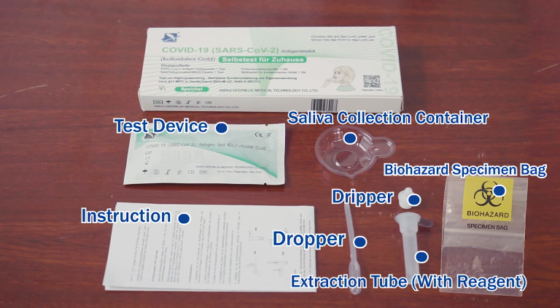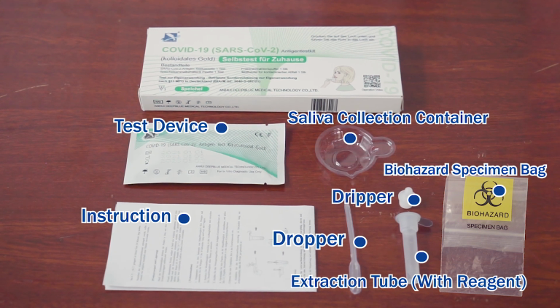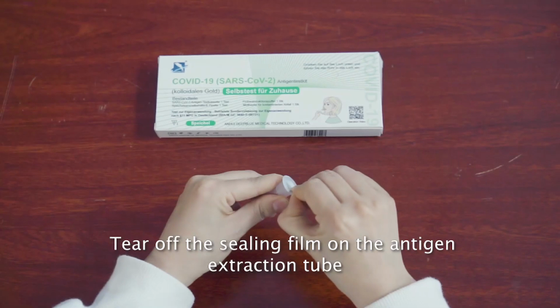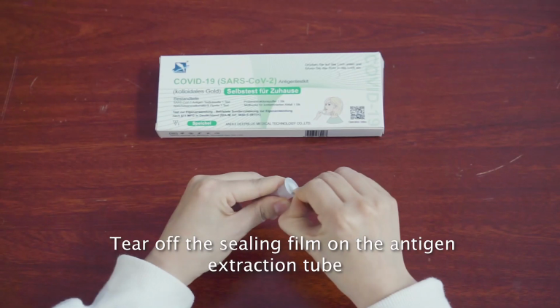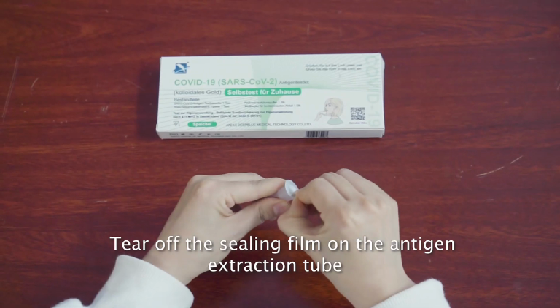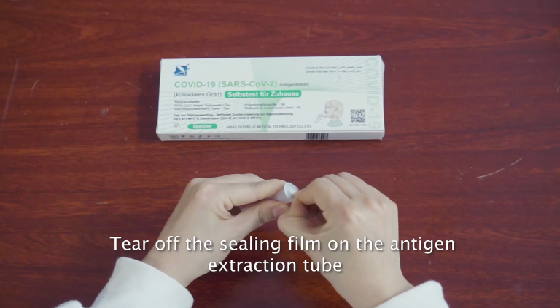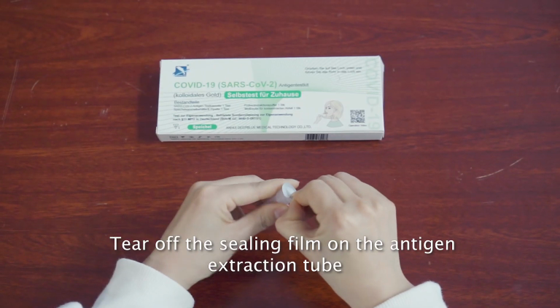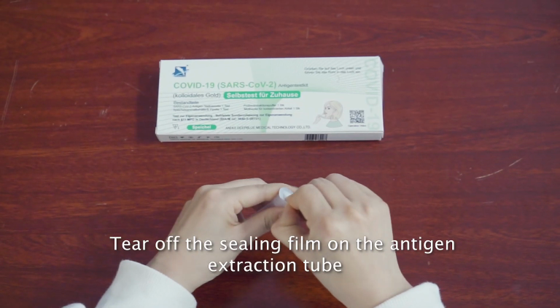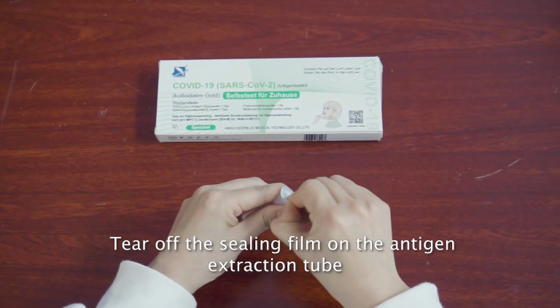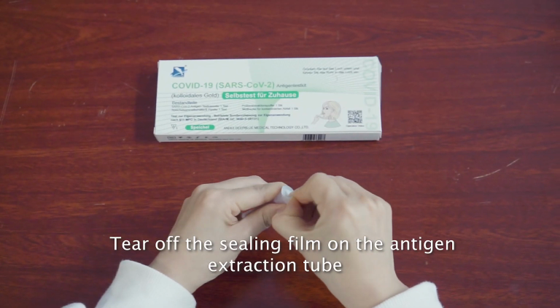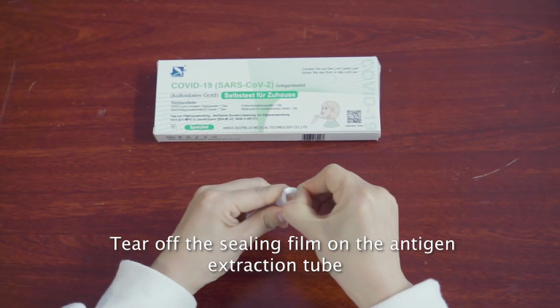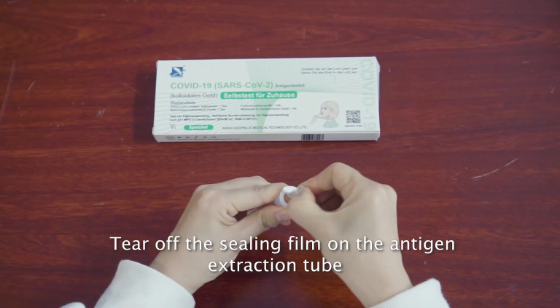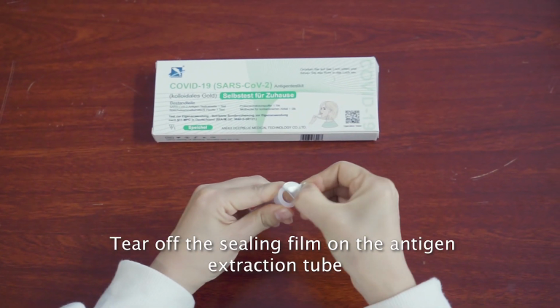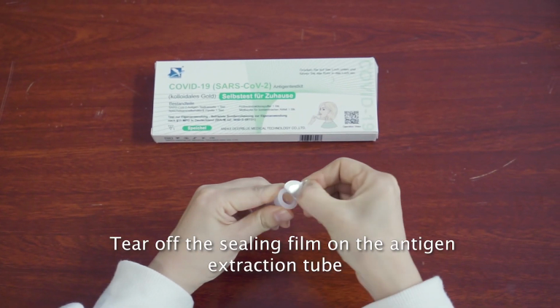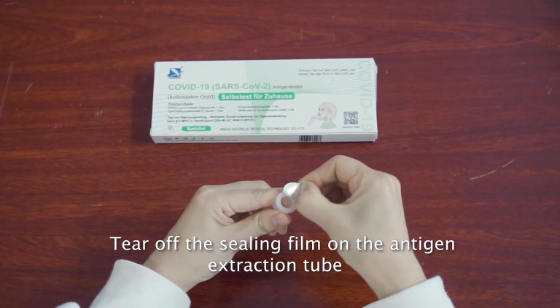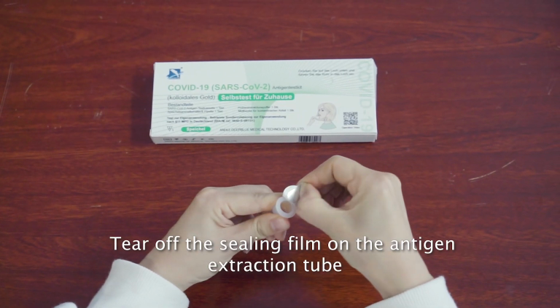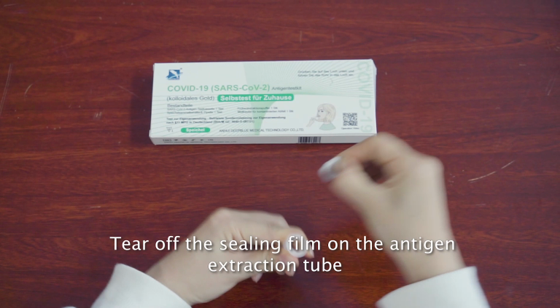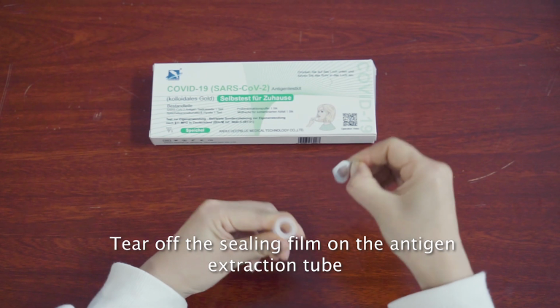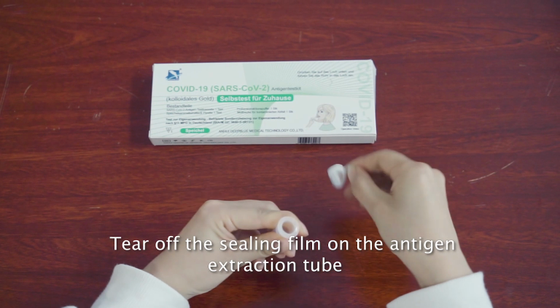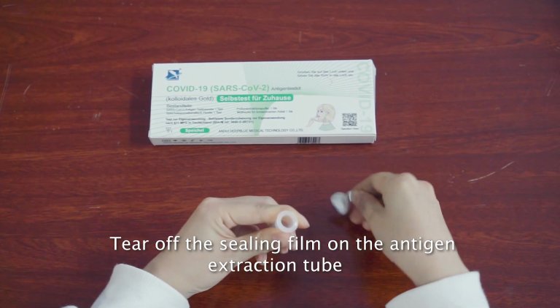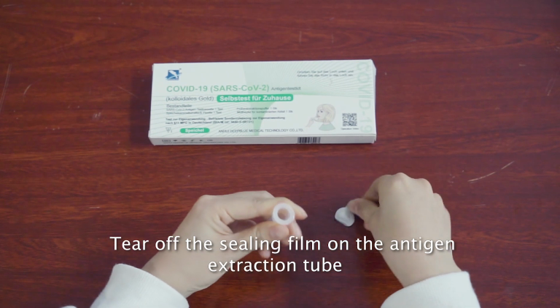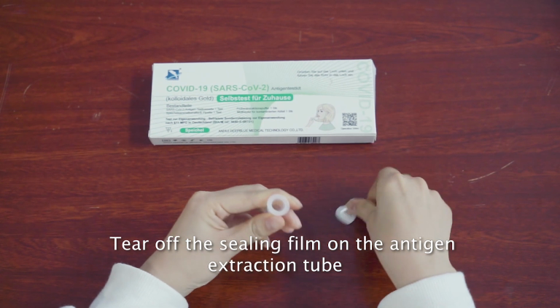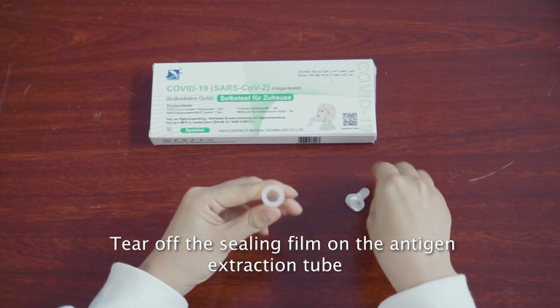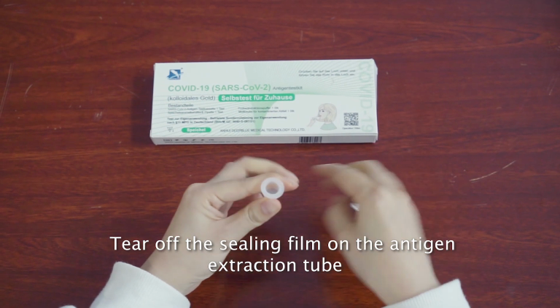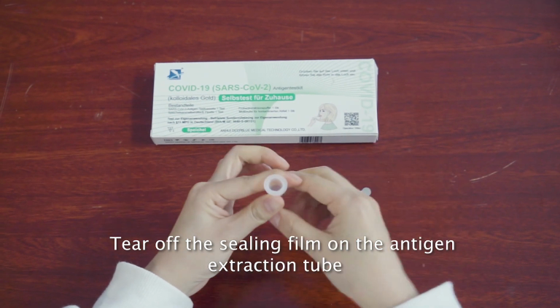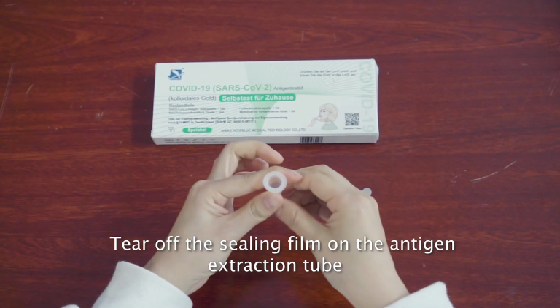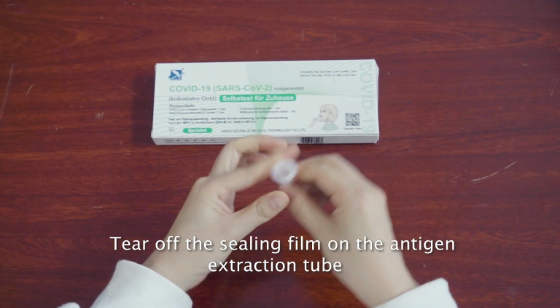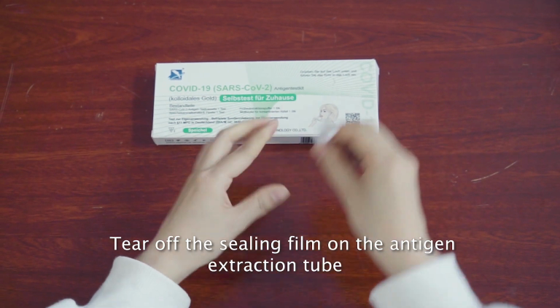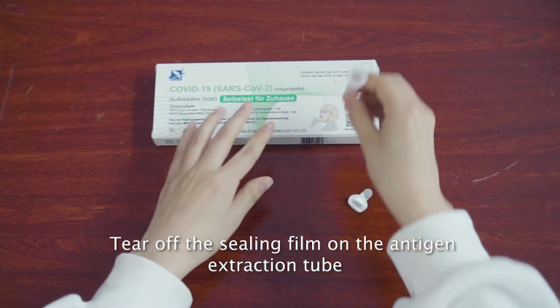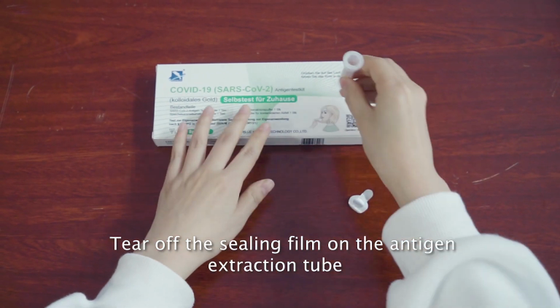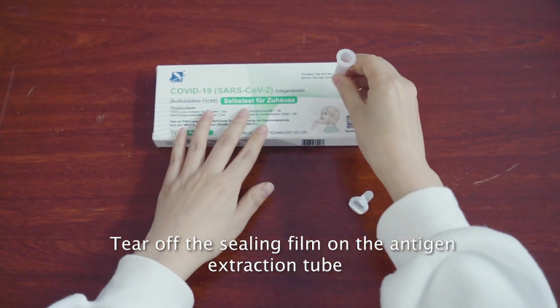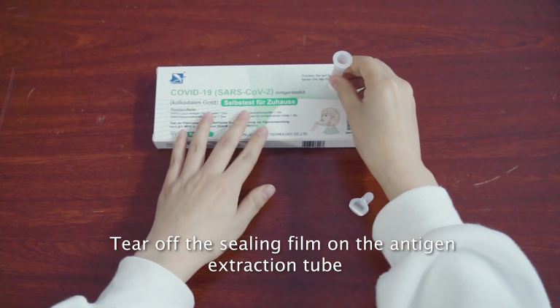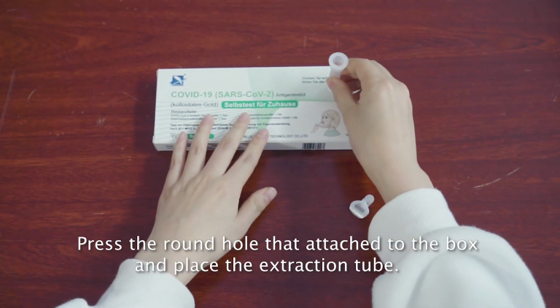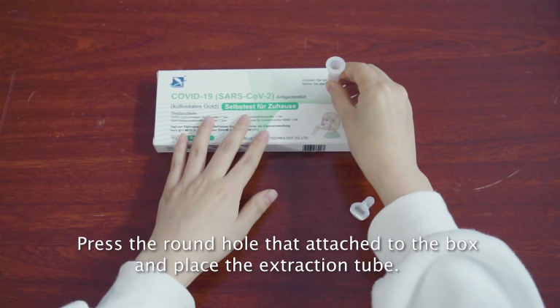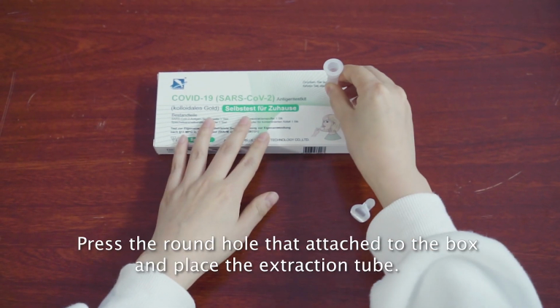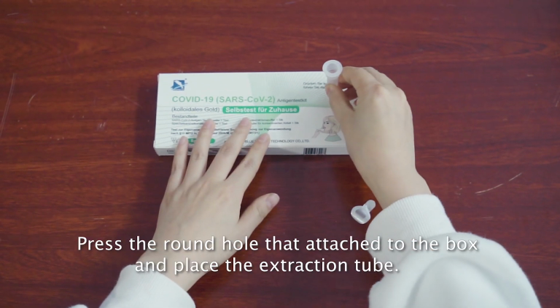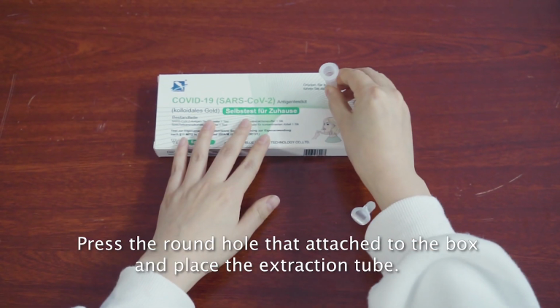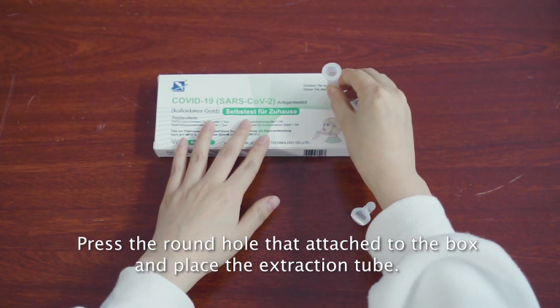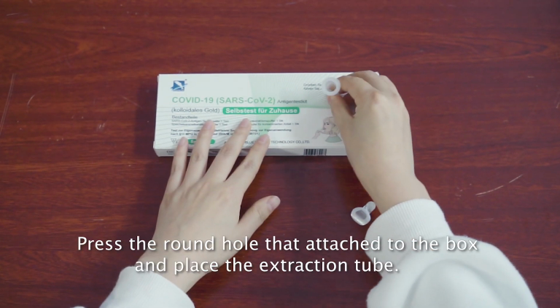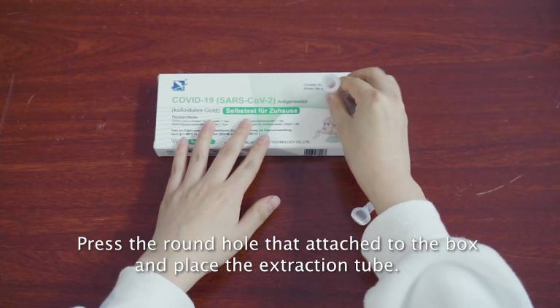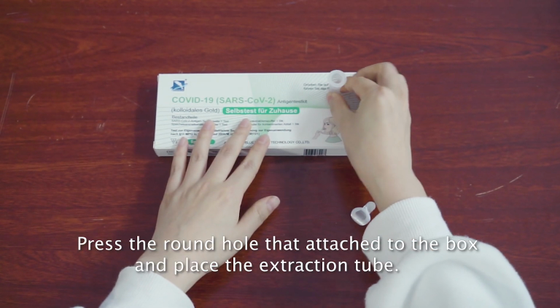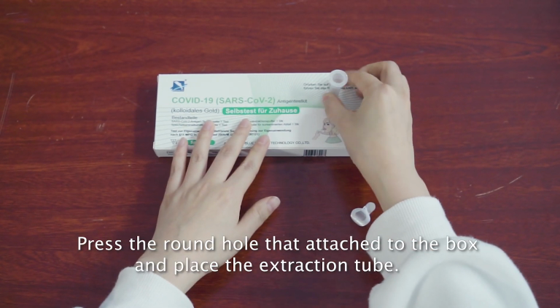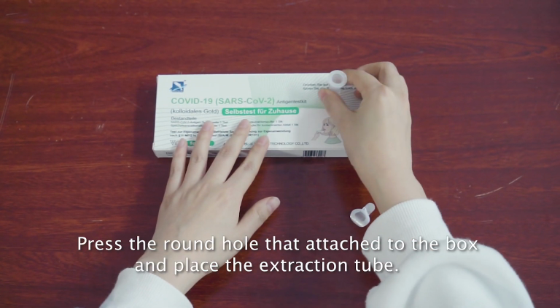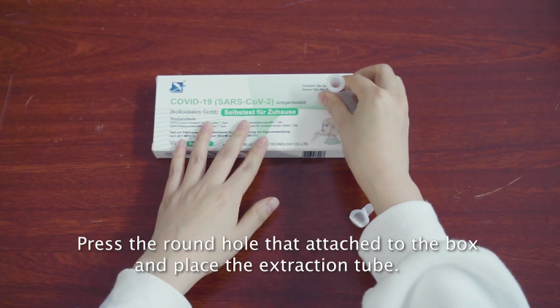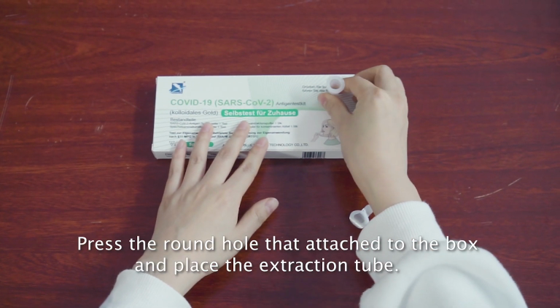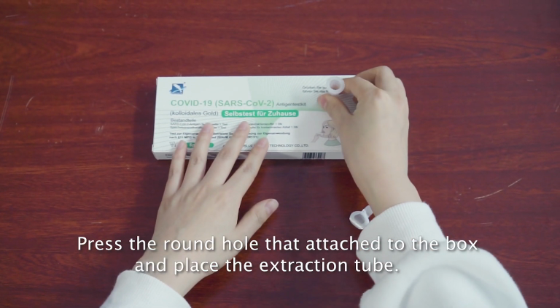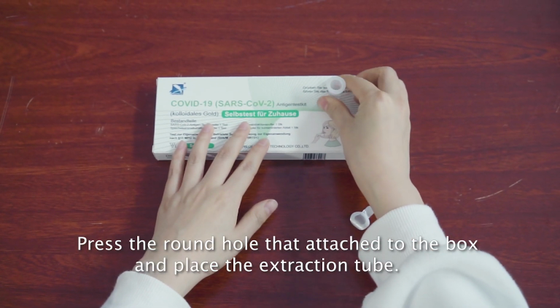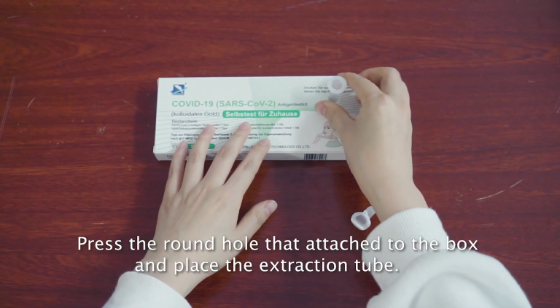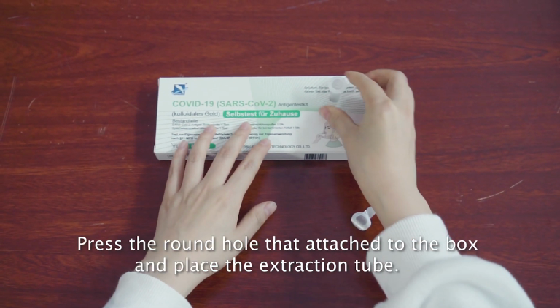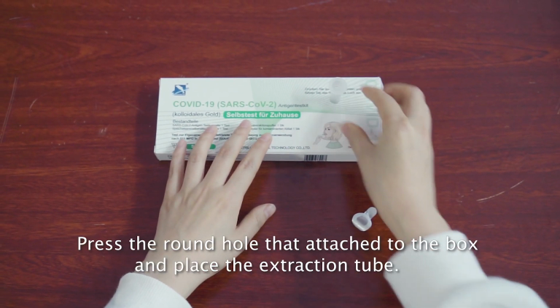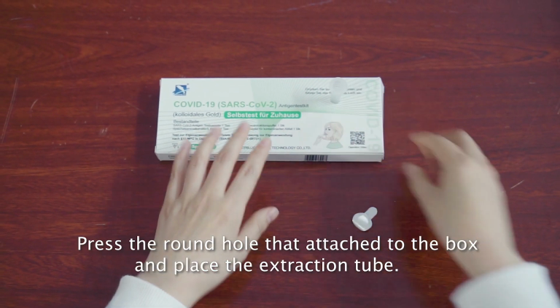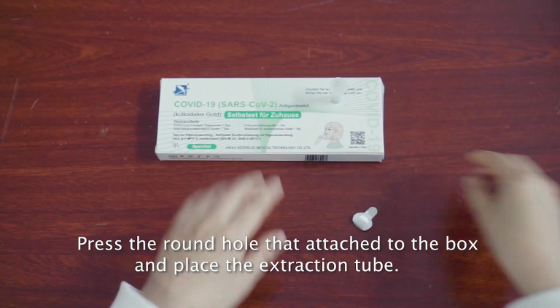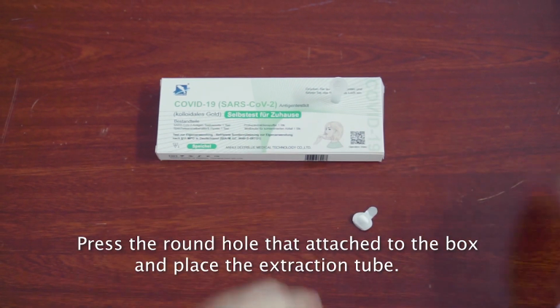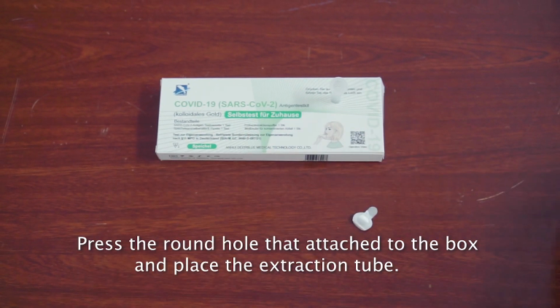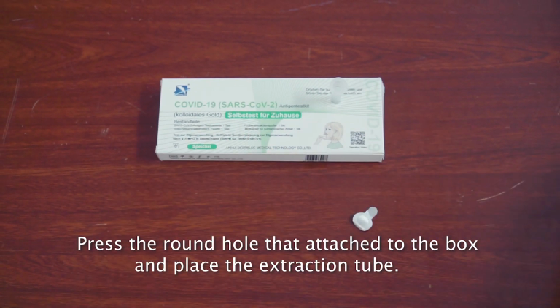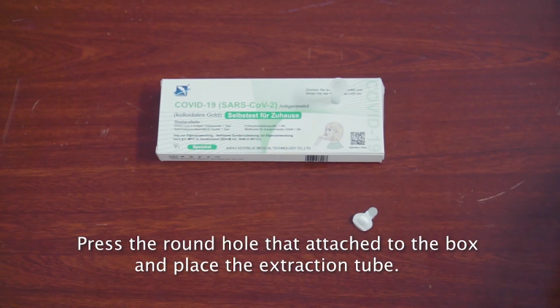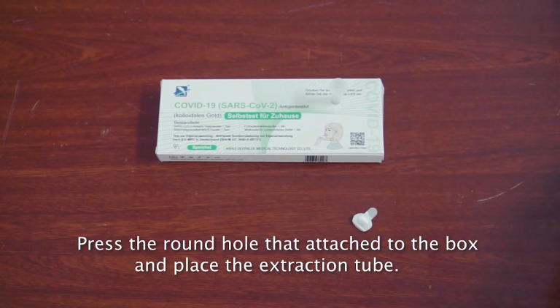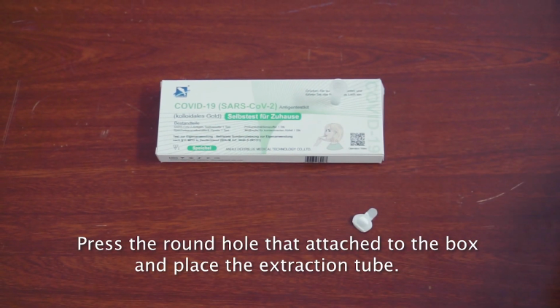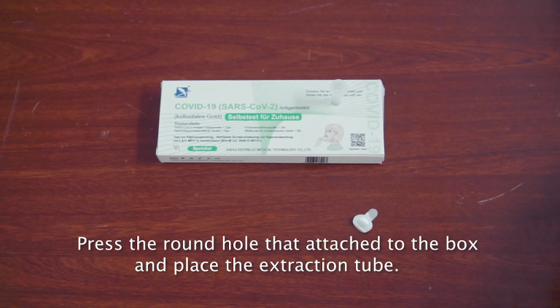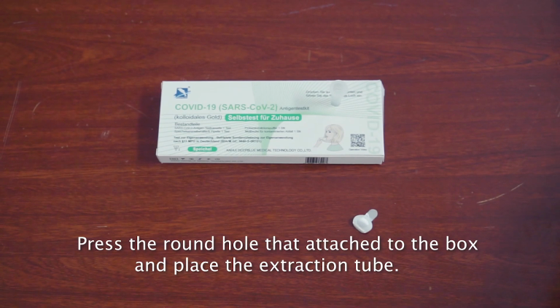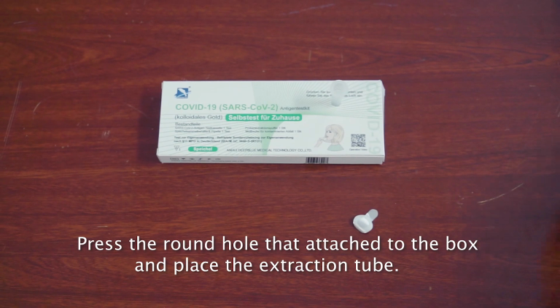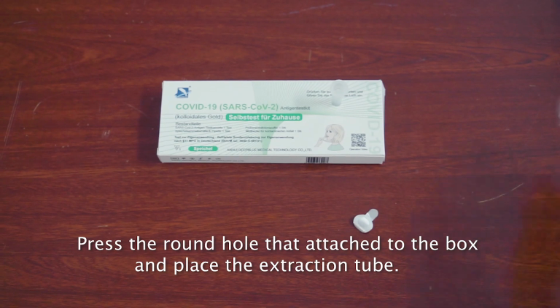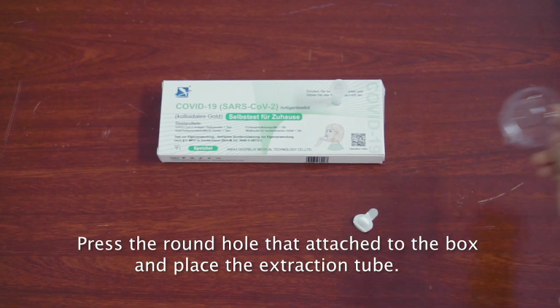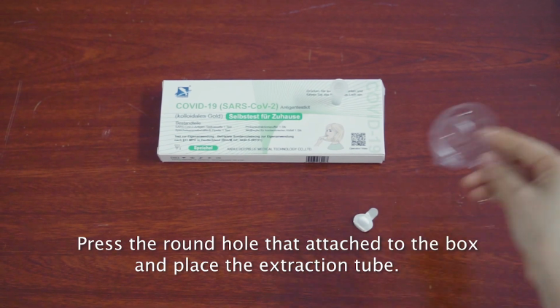Tear off the ceiling film on the antigen extraction tube. Press the round hole that is attached to the box and place the extraction tube.